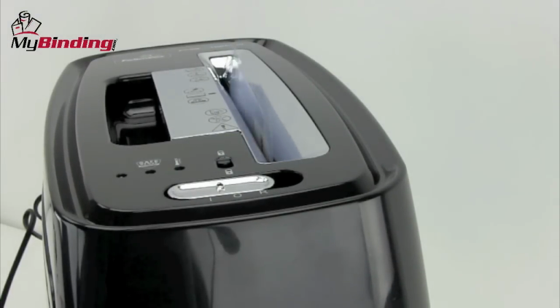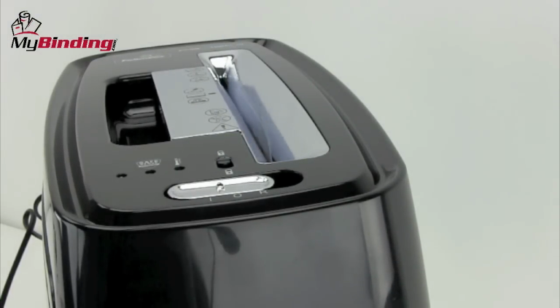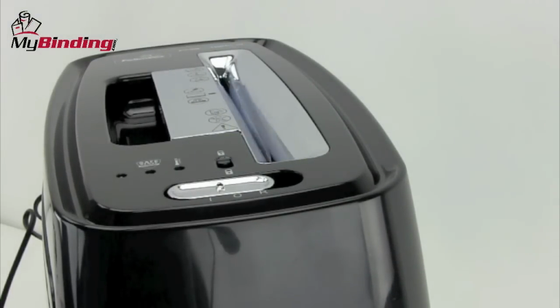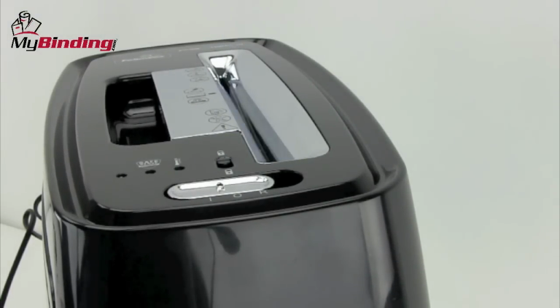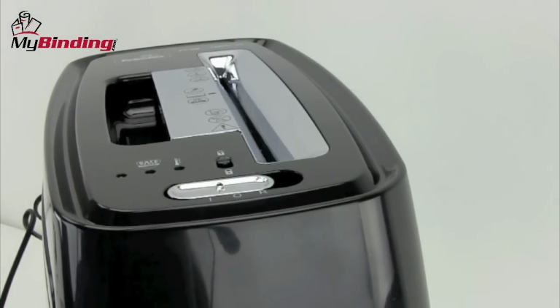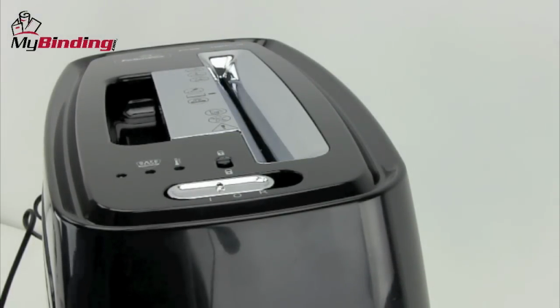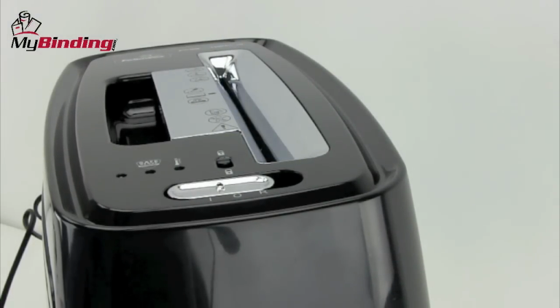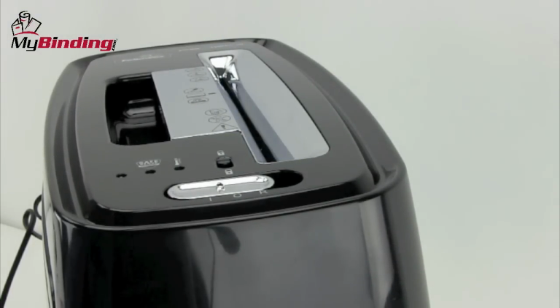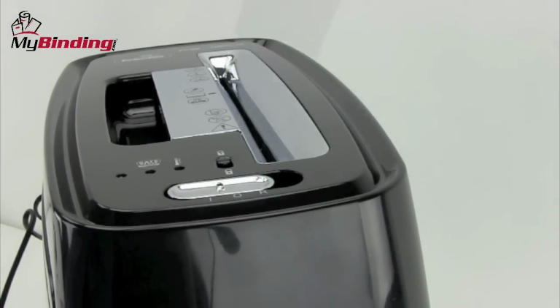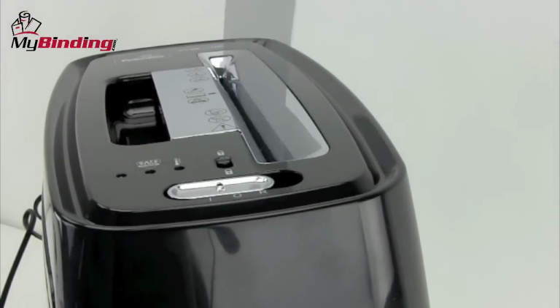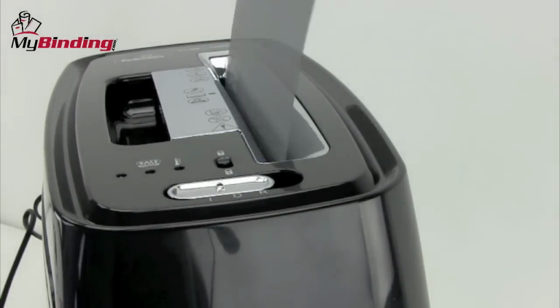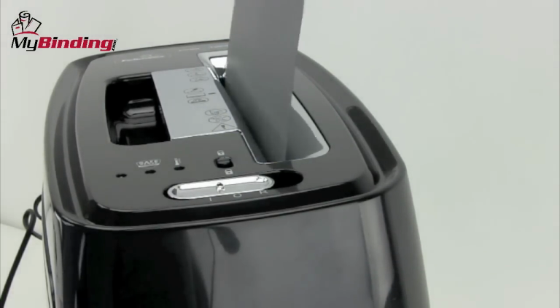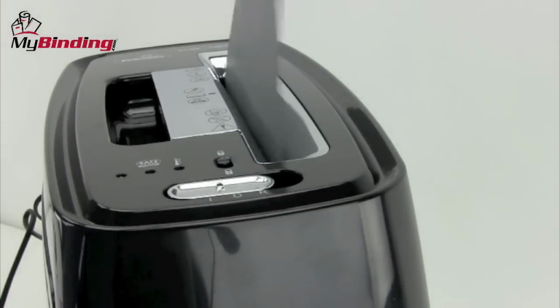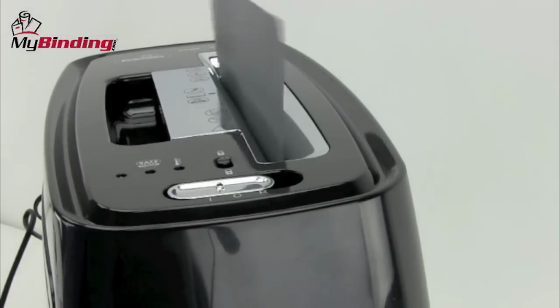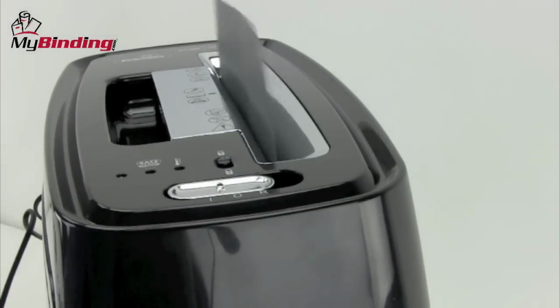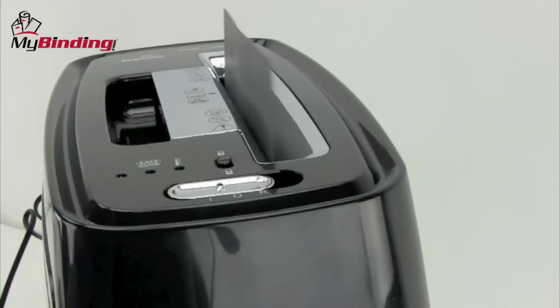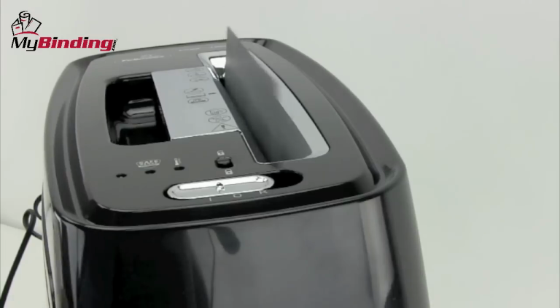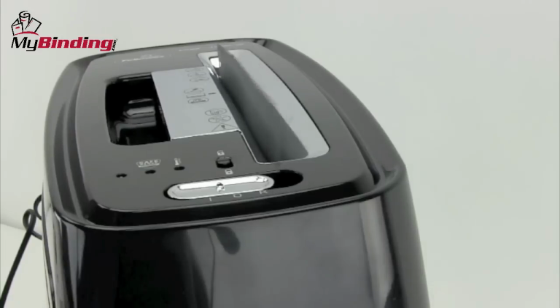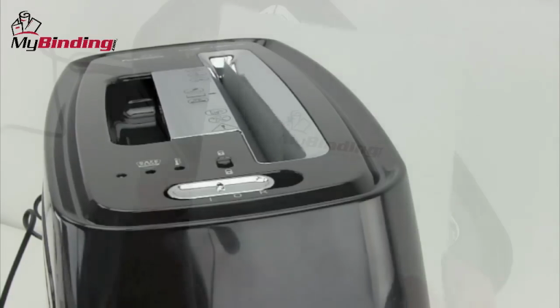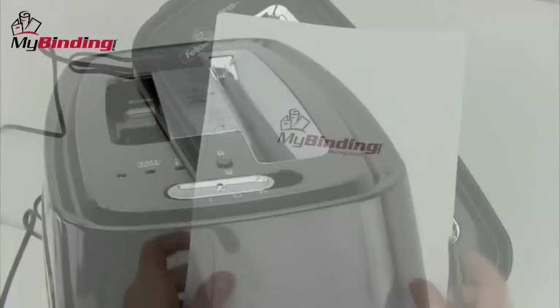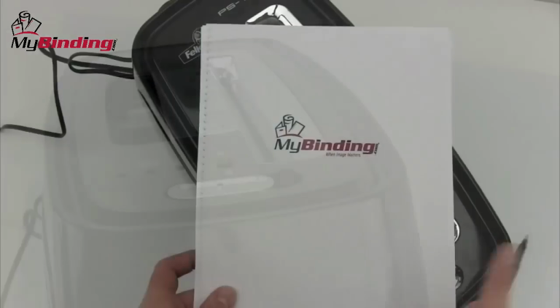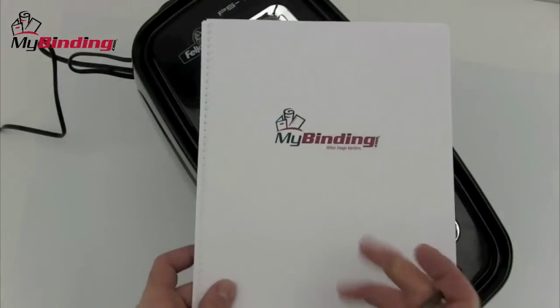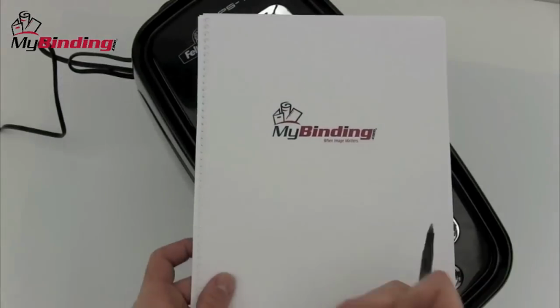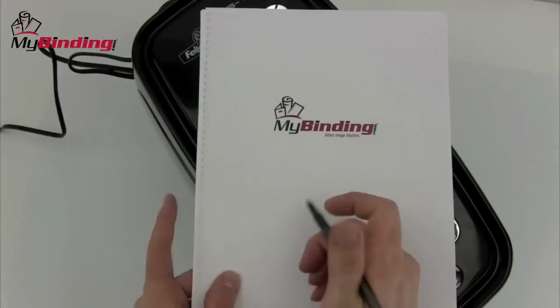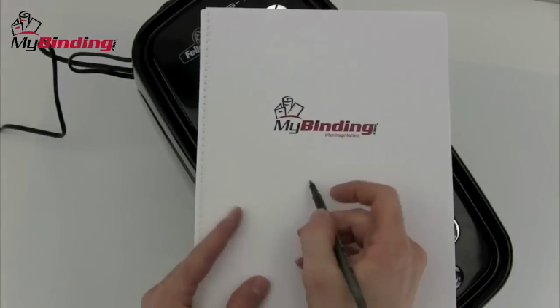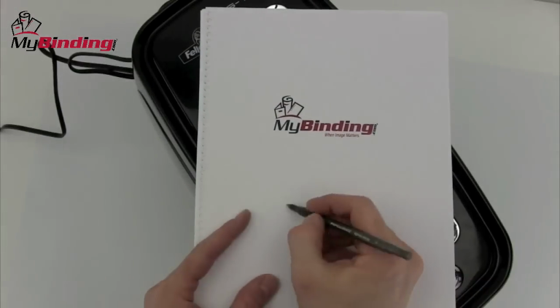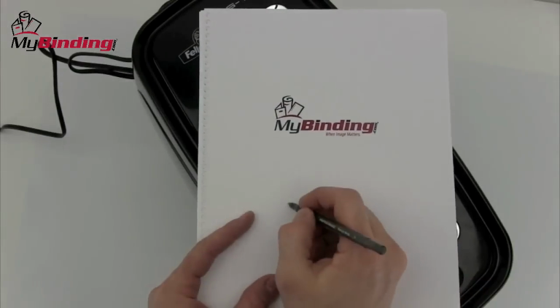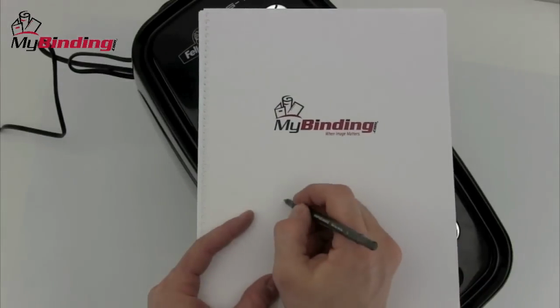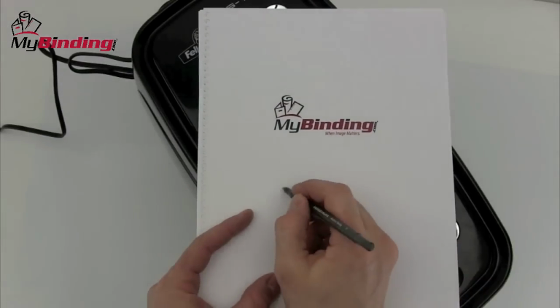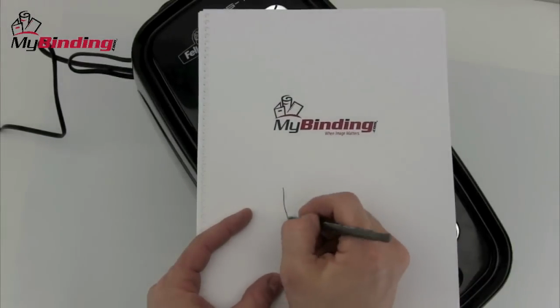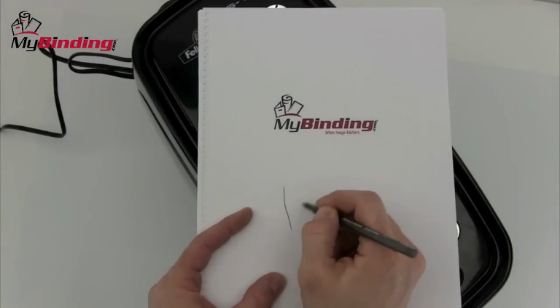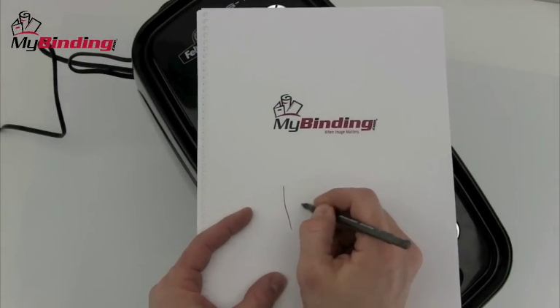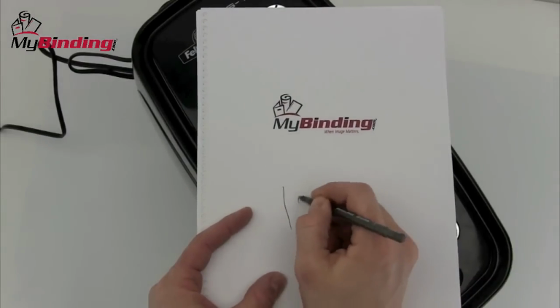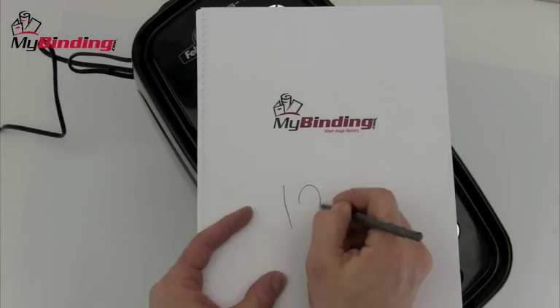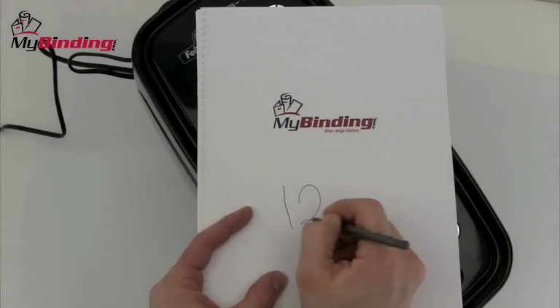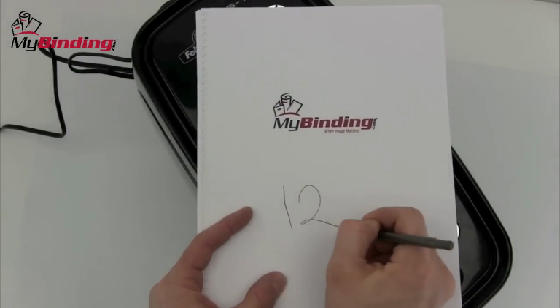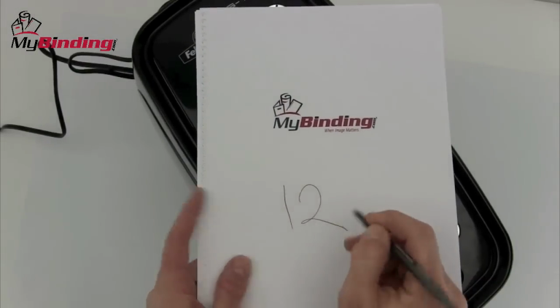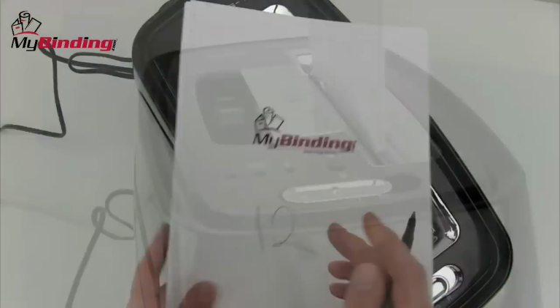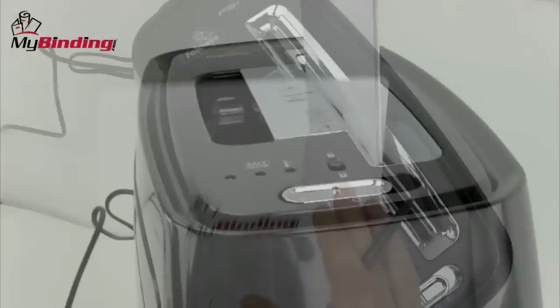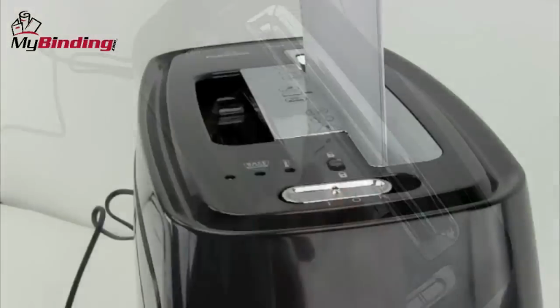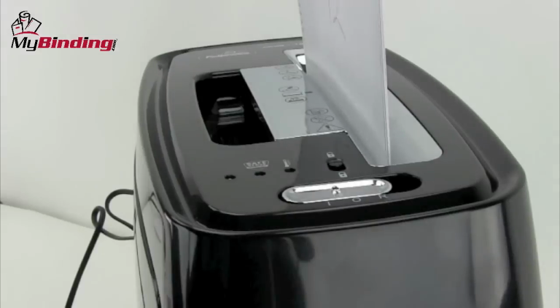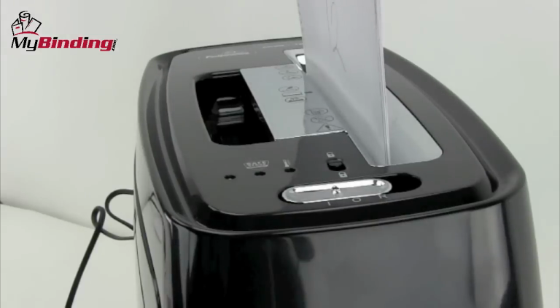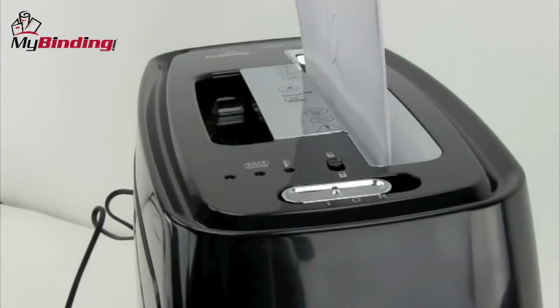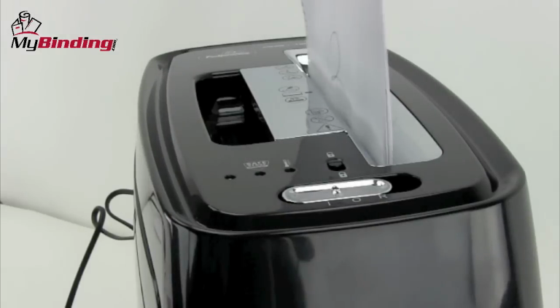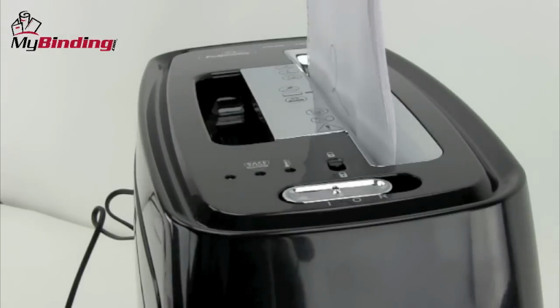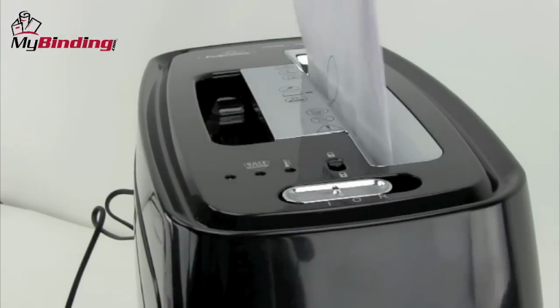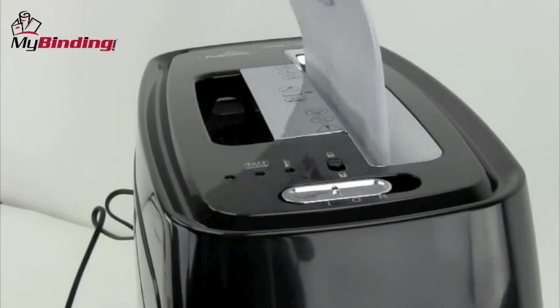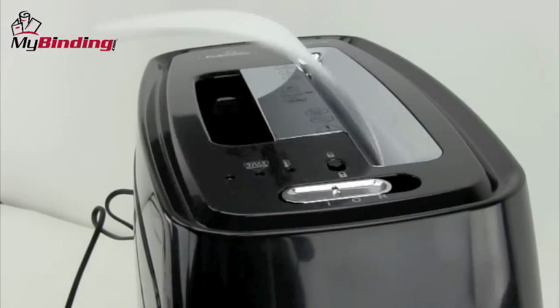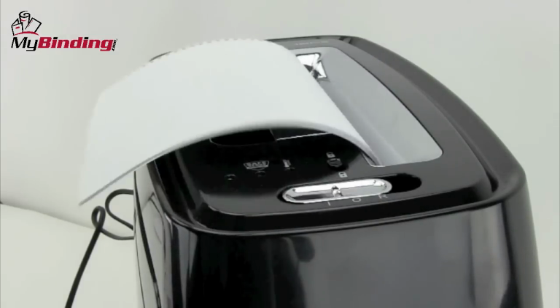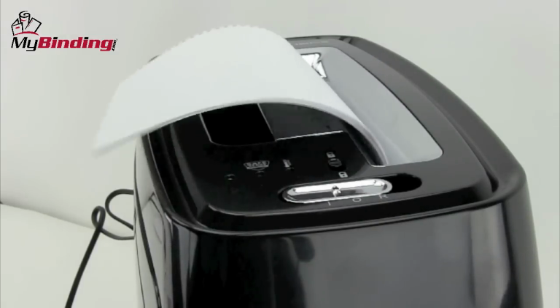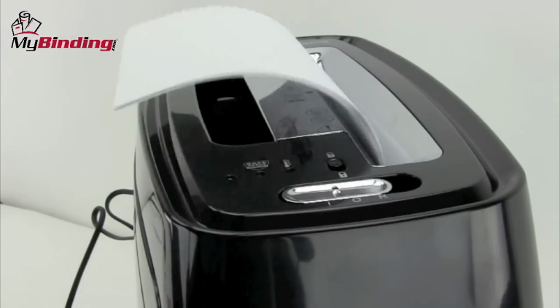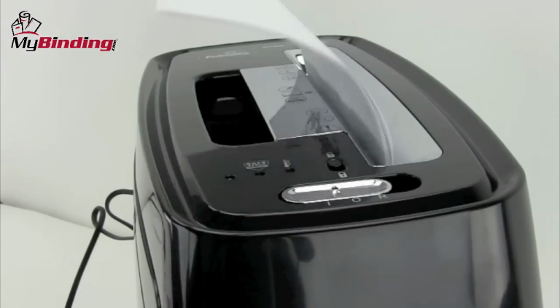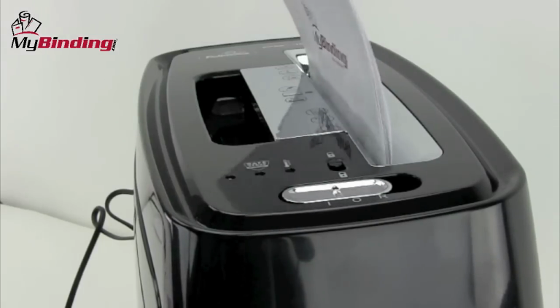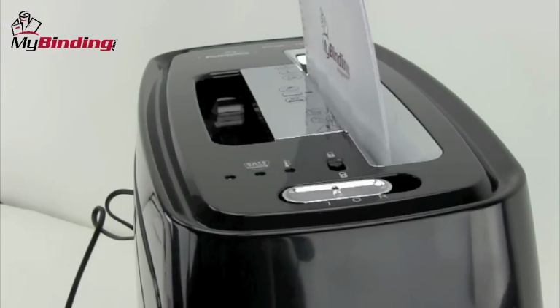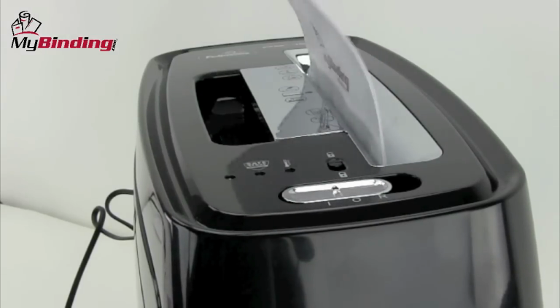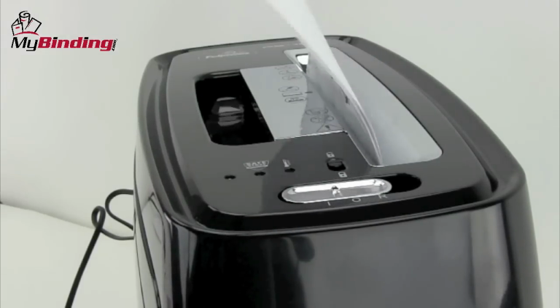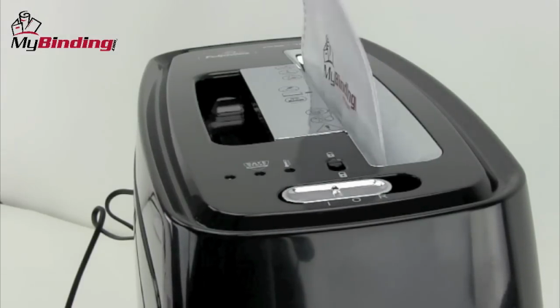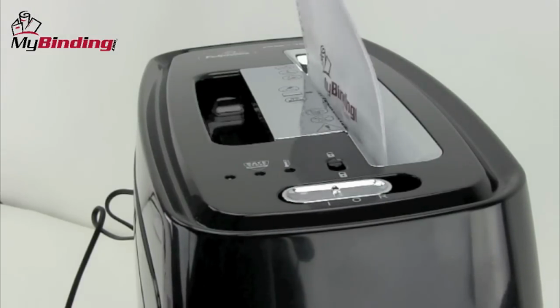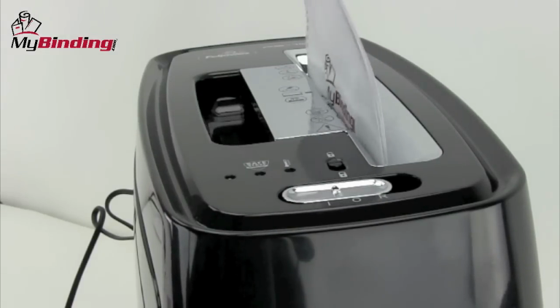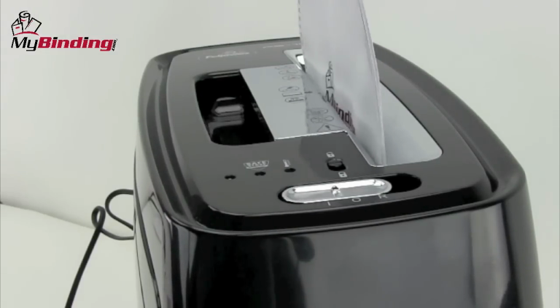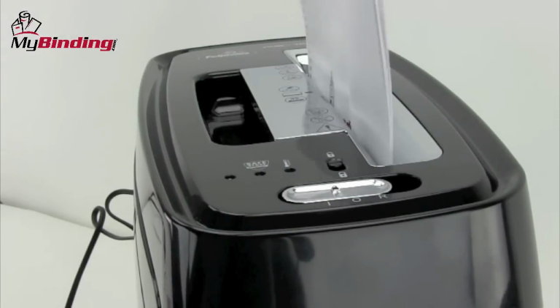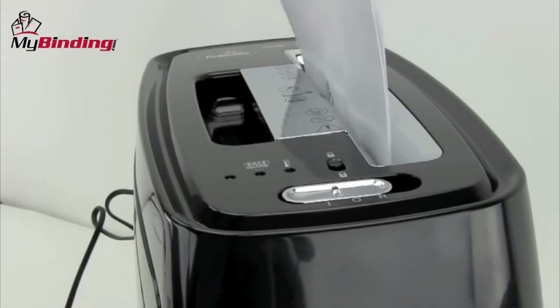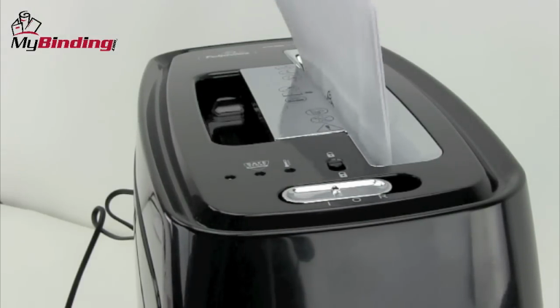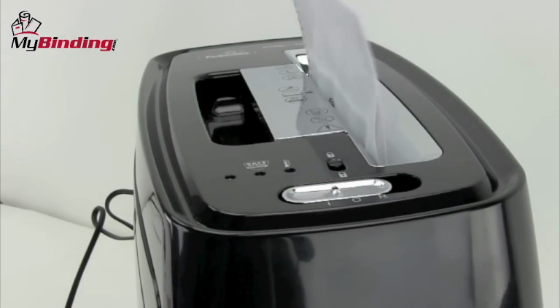Put the documents on top and you'll see just how fast the 12CS works. This PowerShred has a shred capacity of 12 sheets of 20-pound paper per shred.